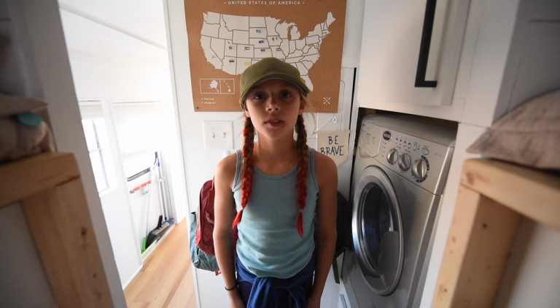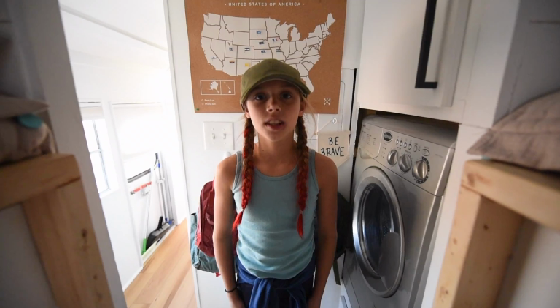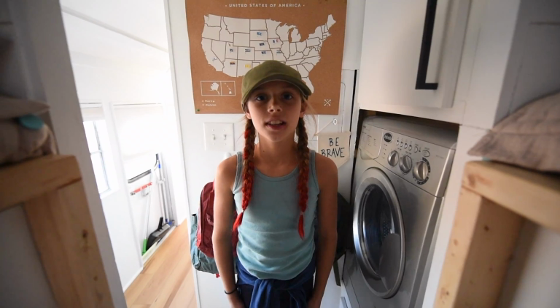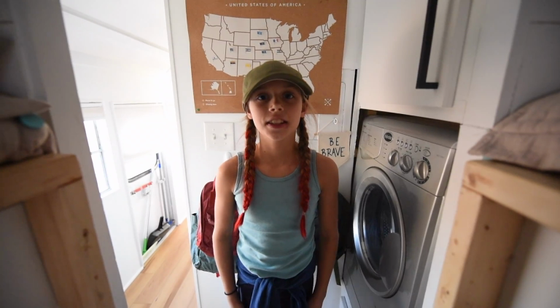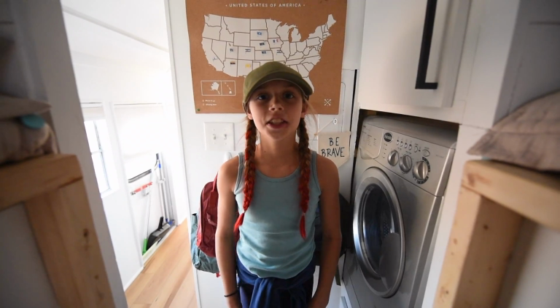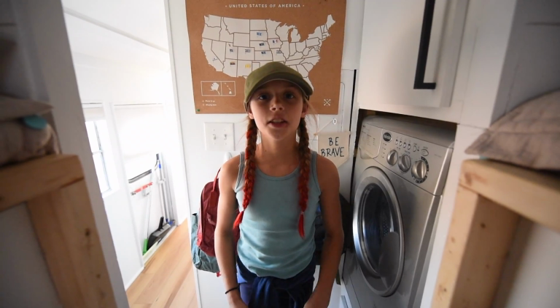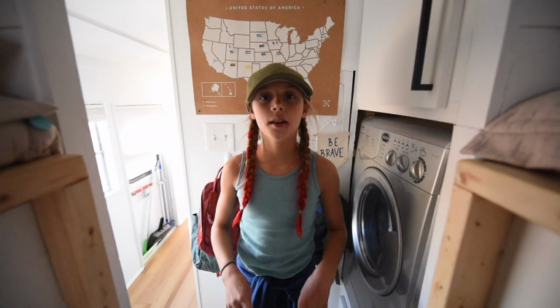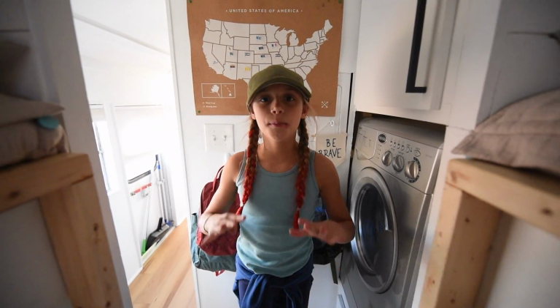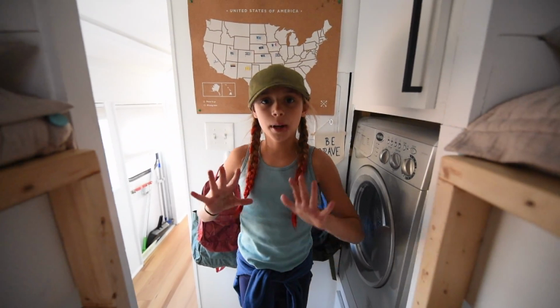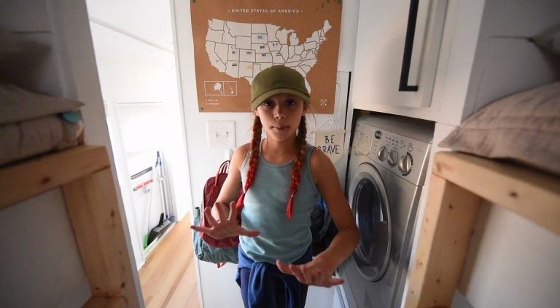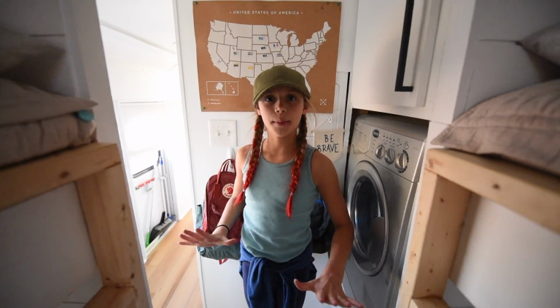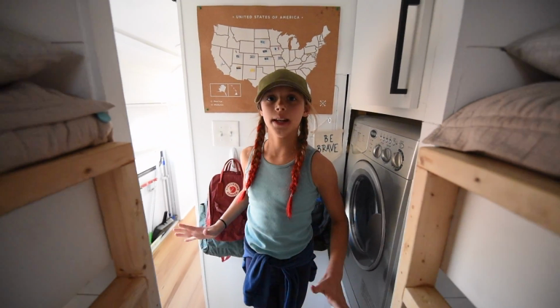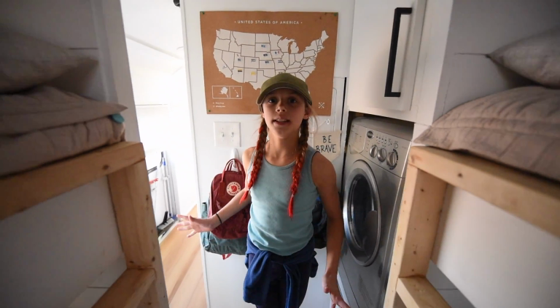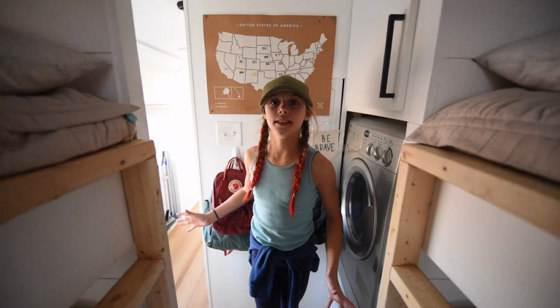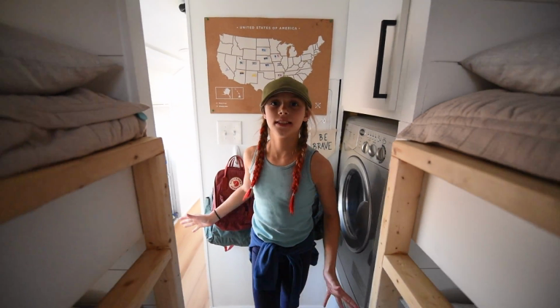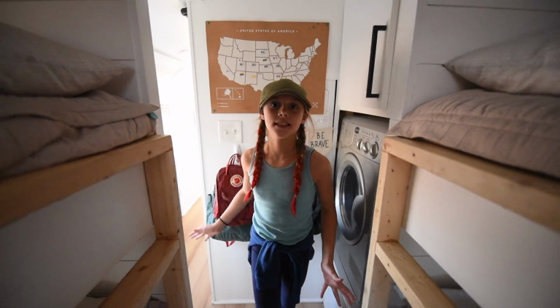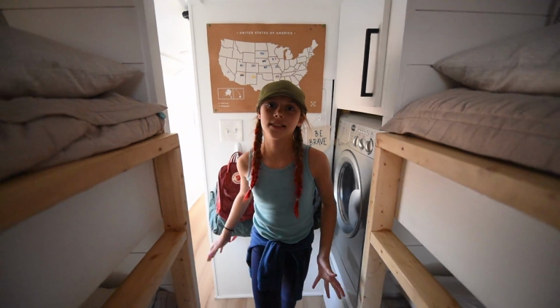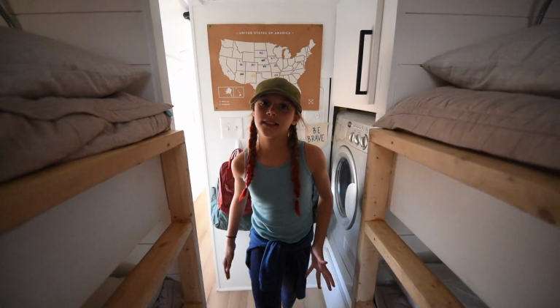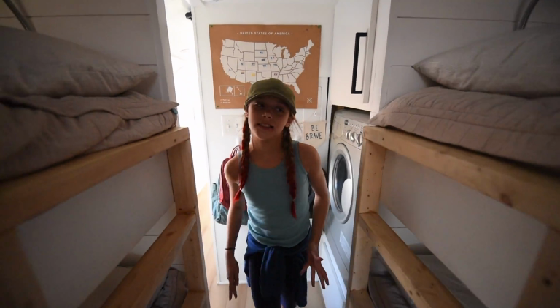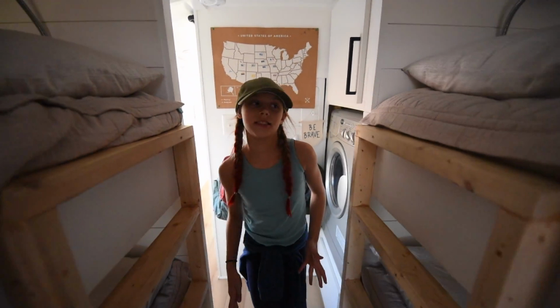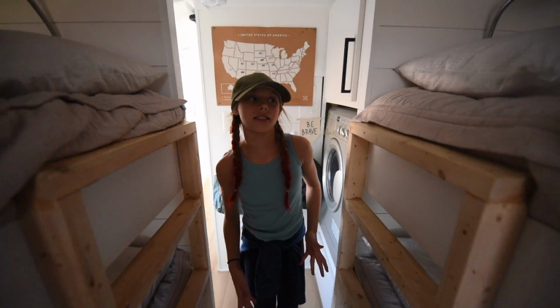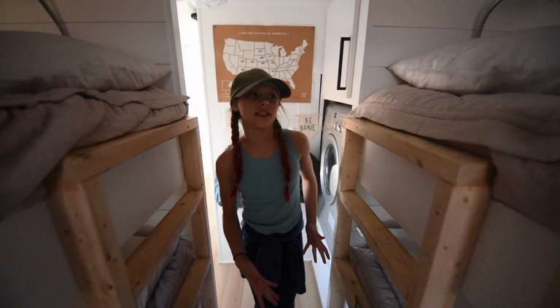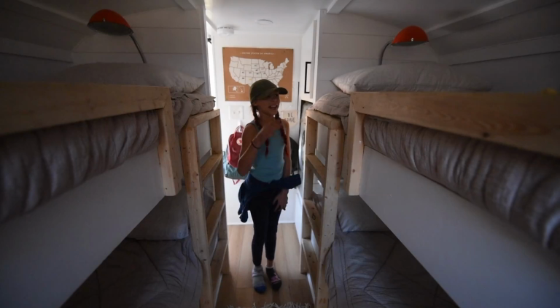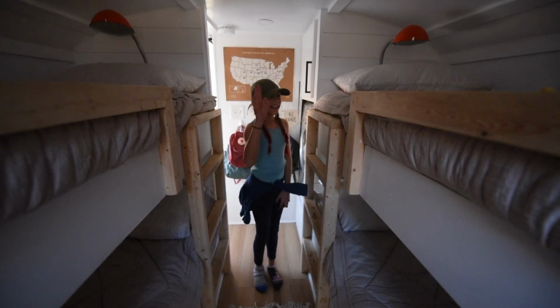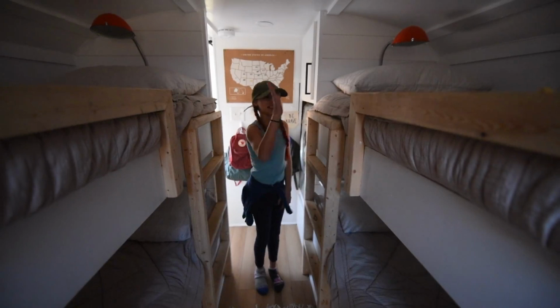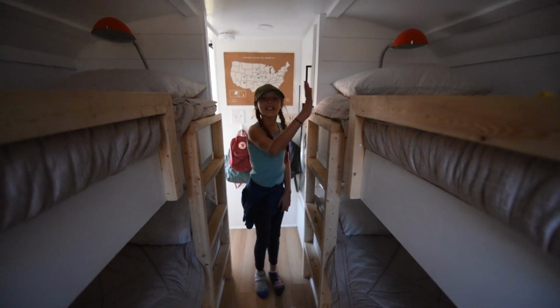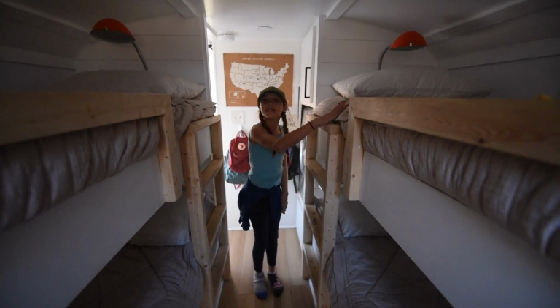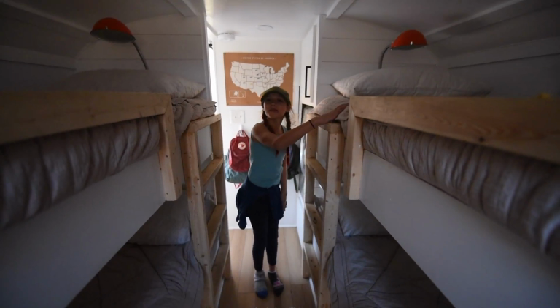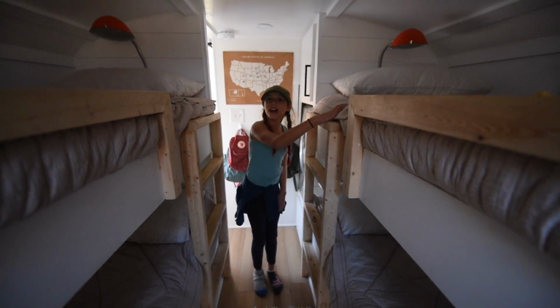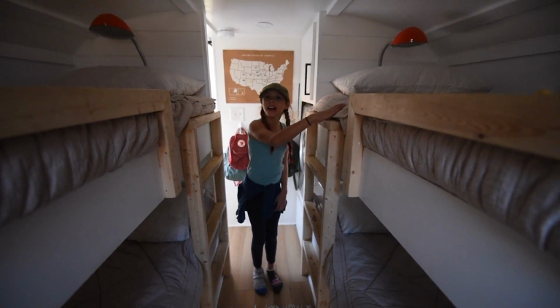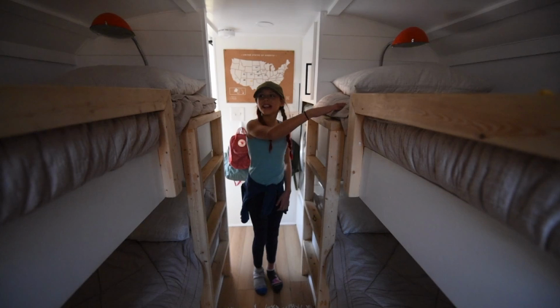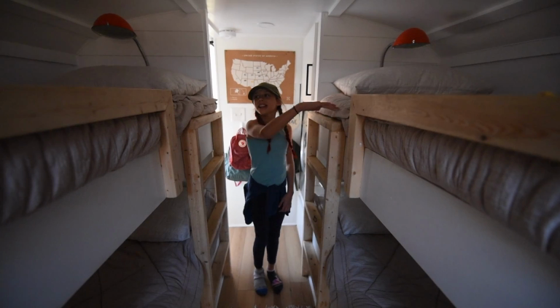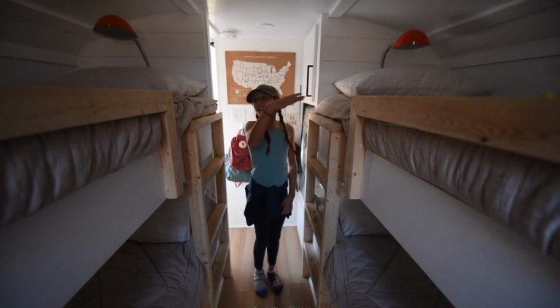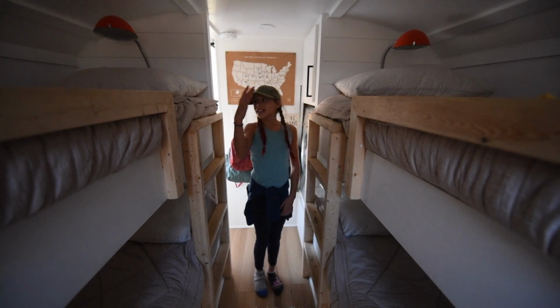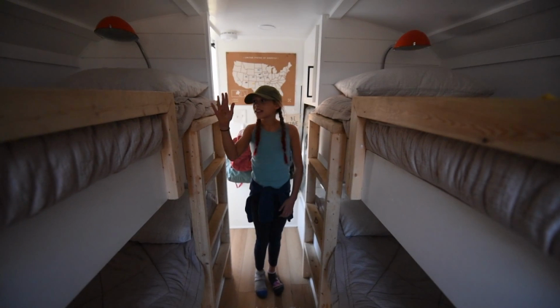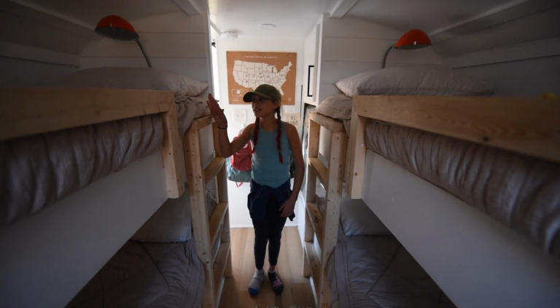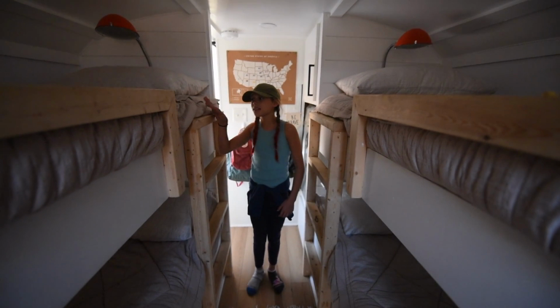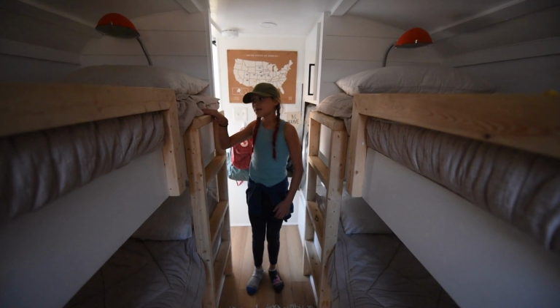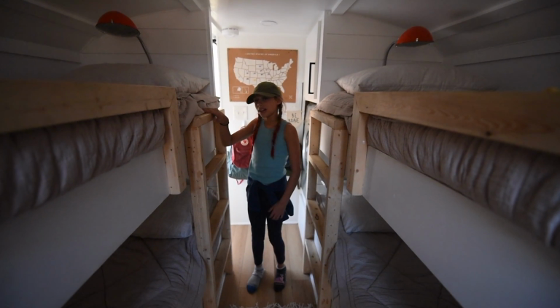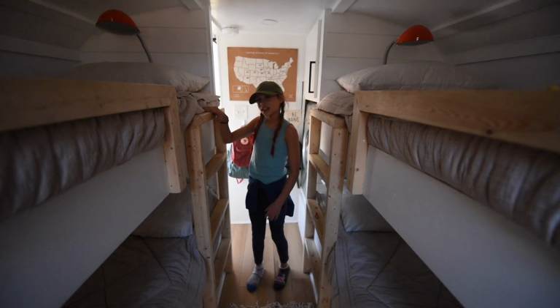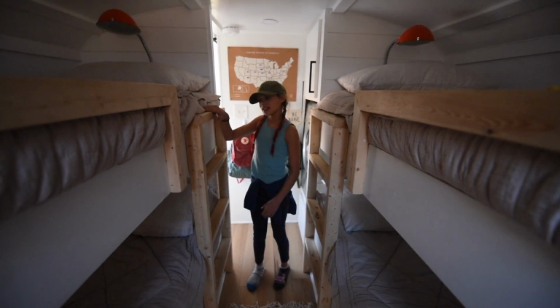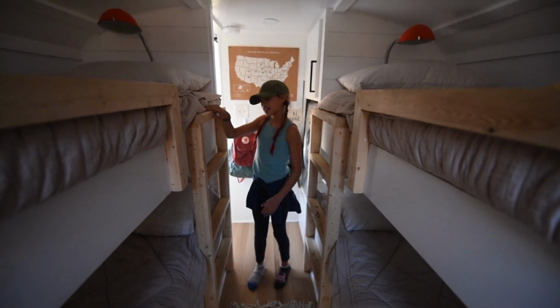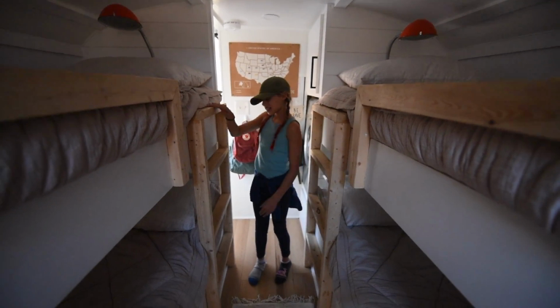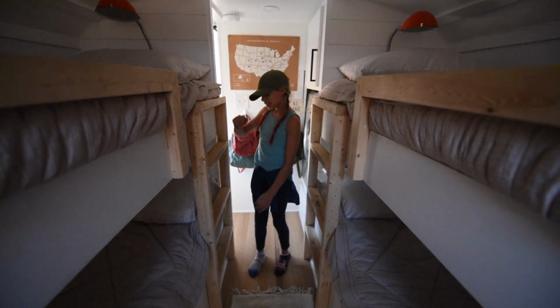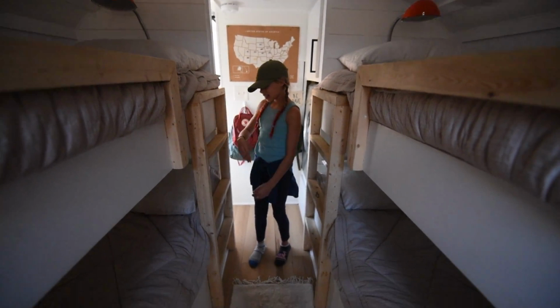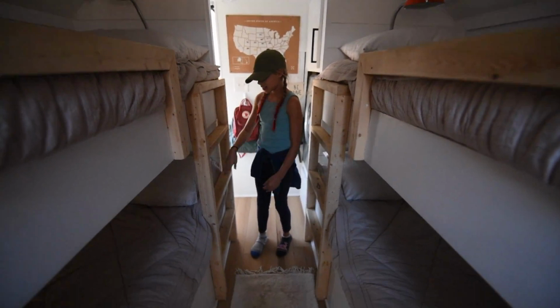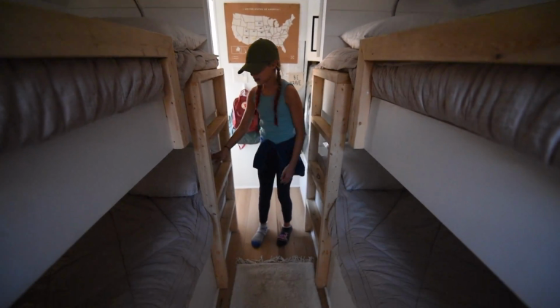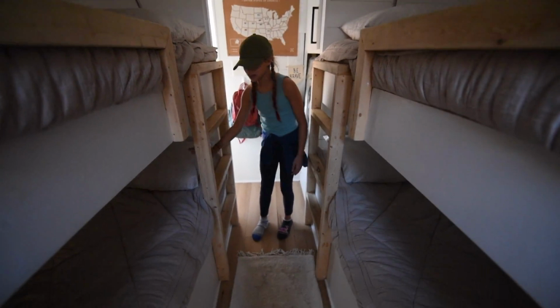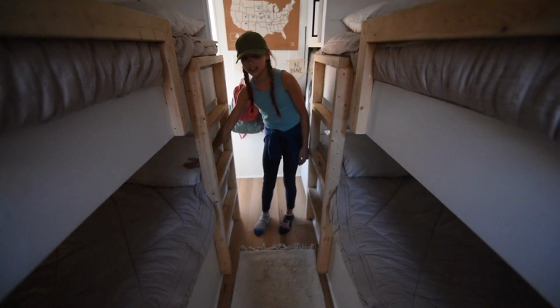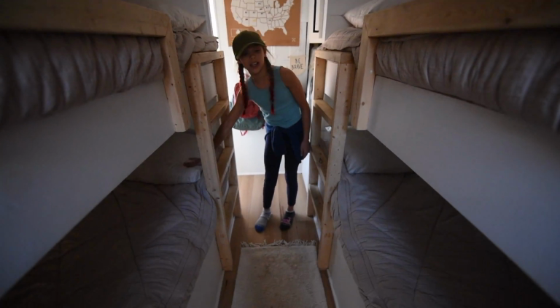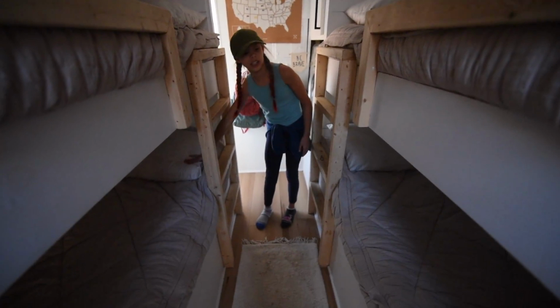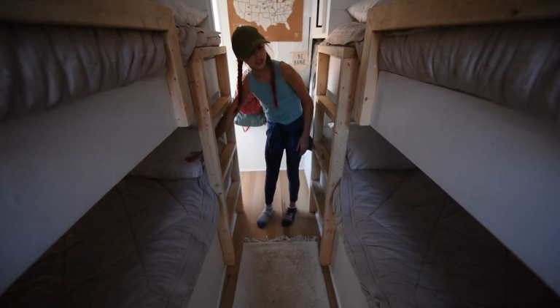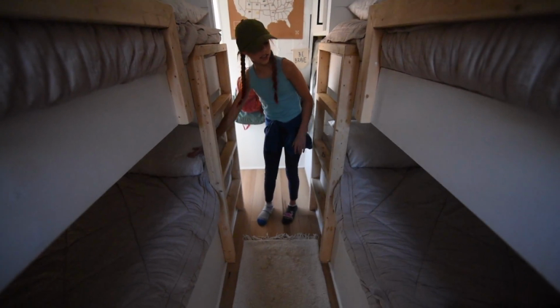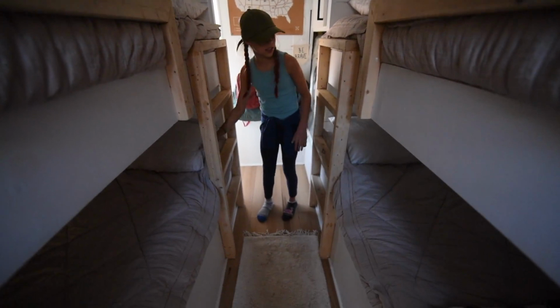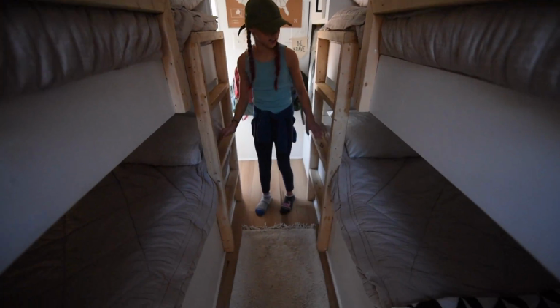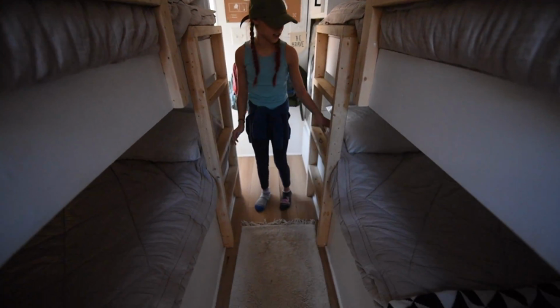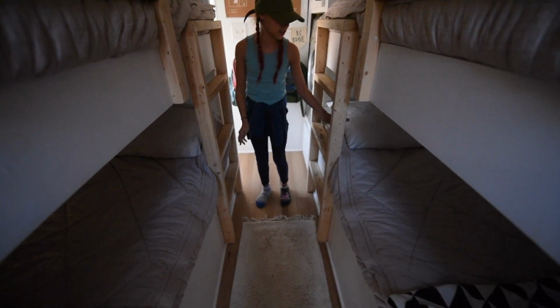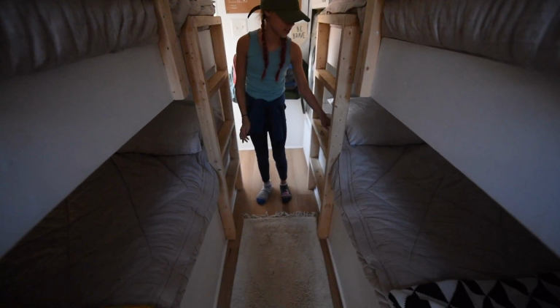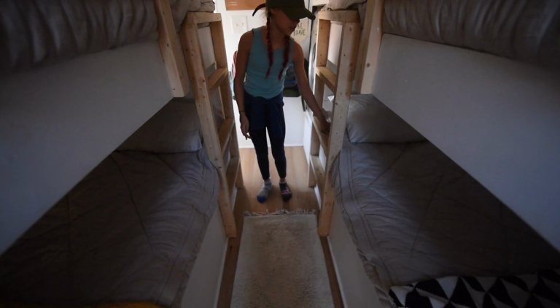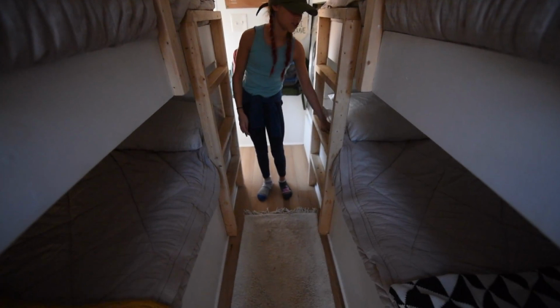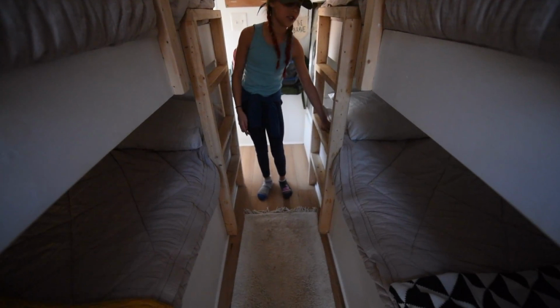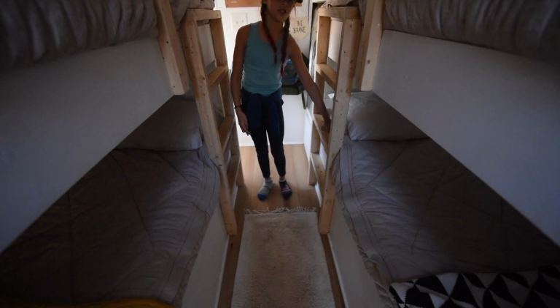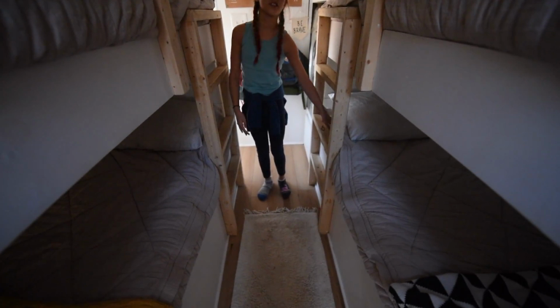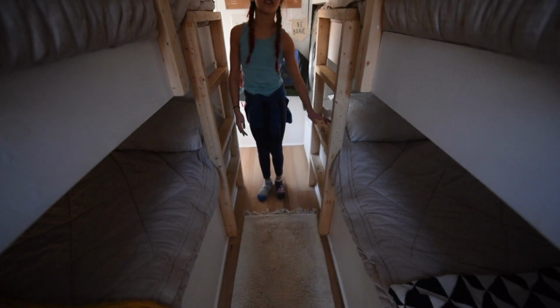These are our bunk beds. This is mine, this is Micah's, this one's Elijah's, and this is Jude's.